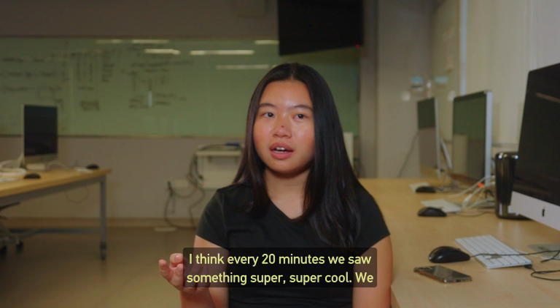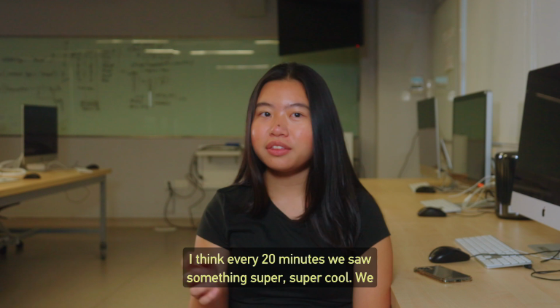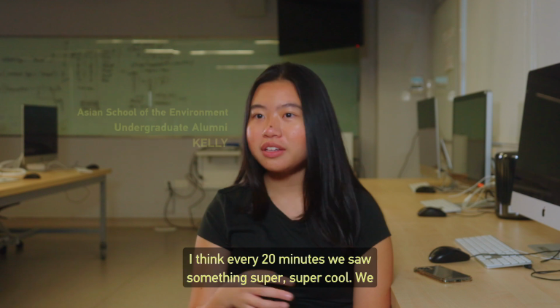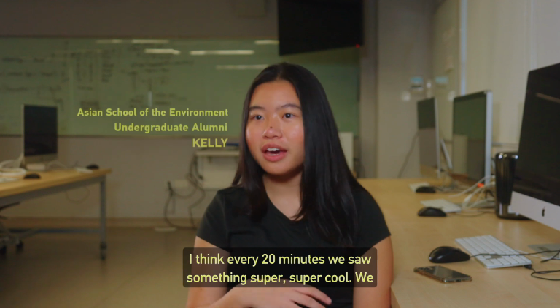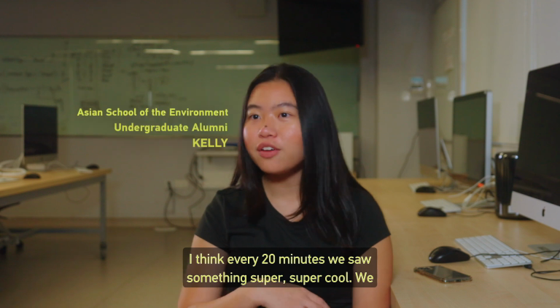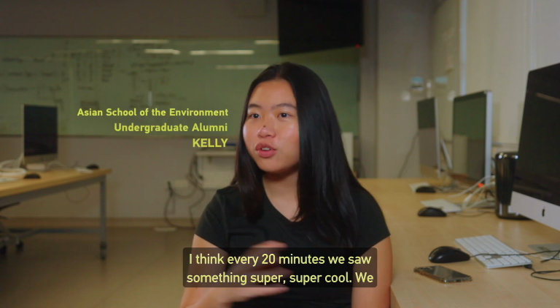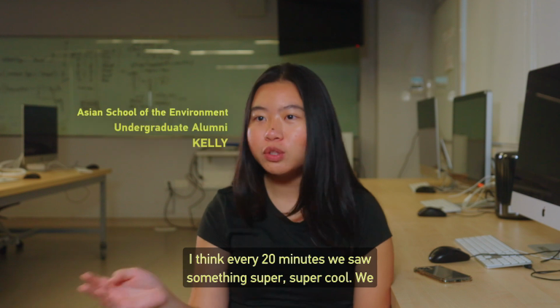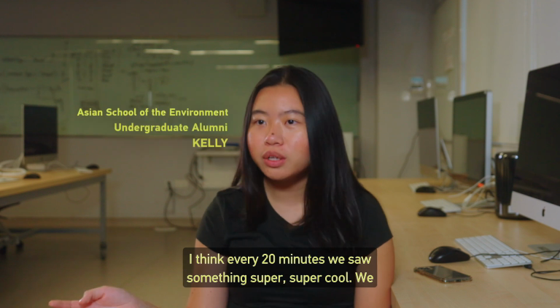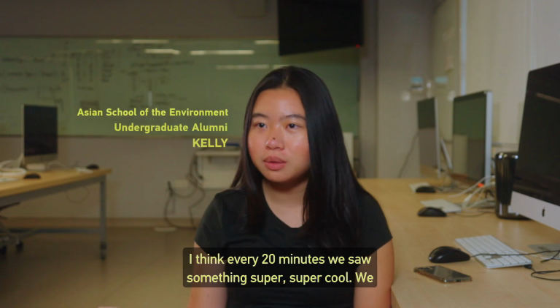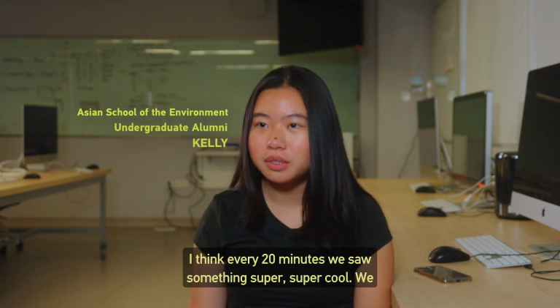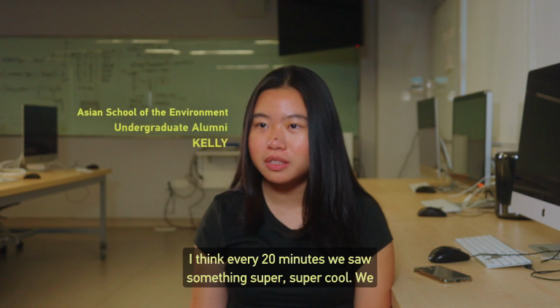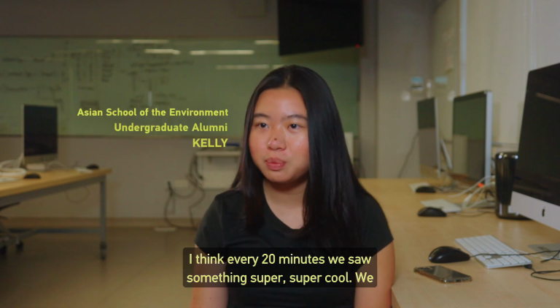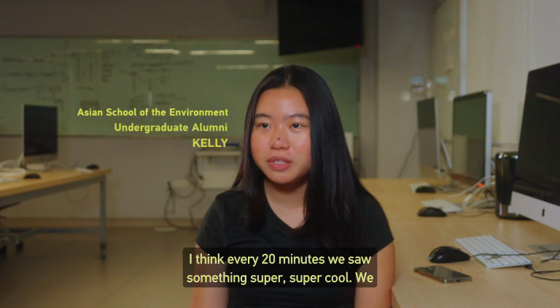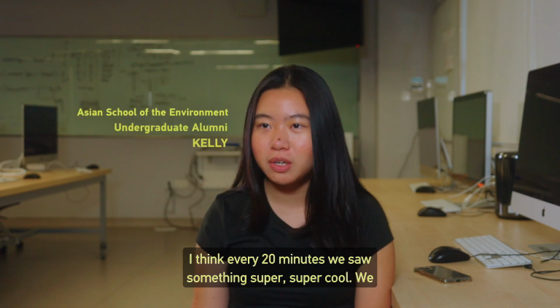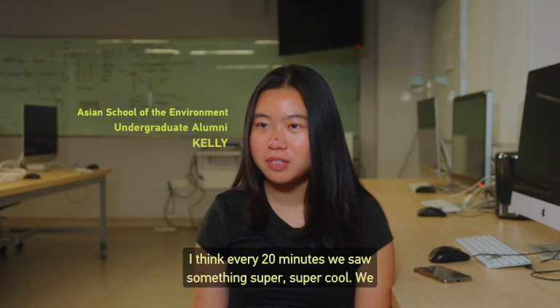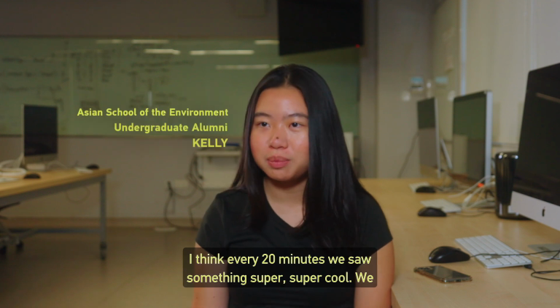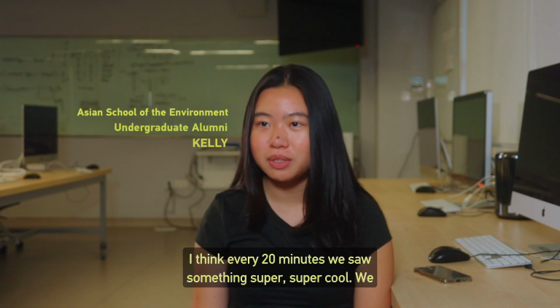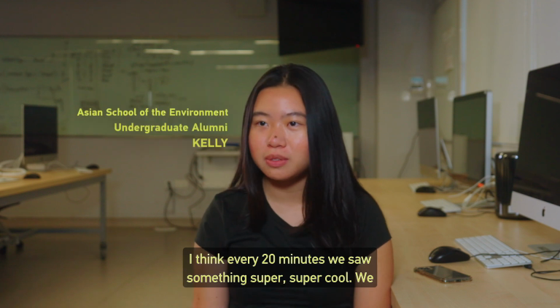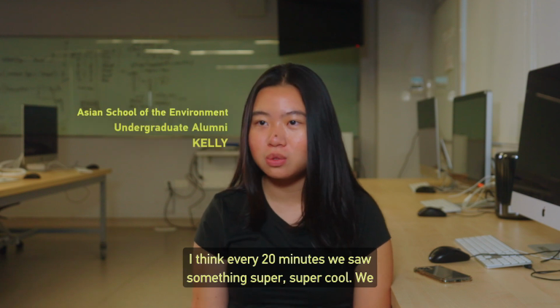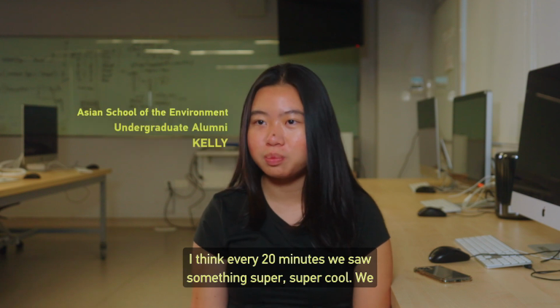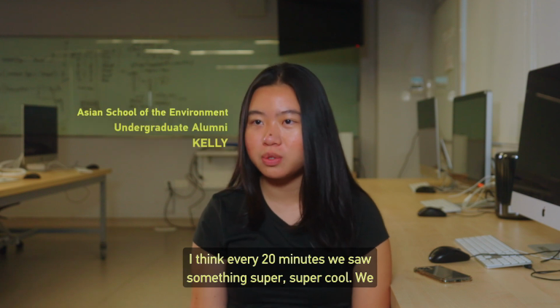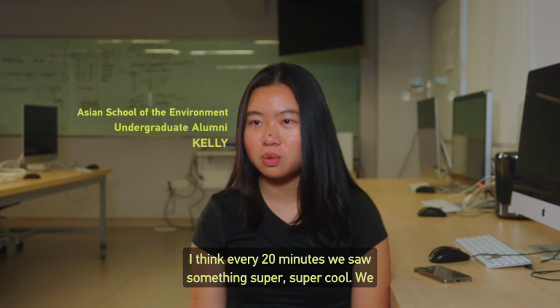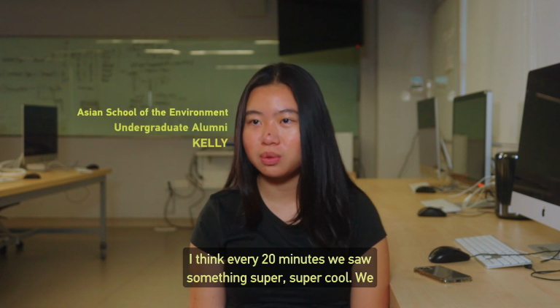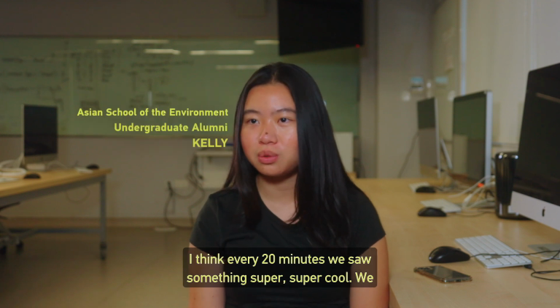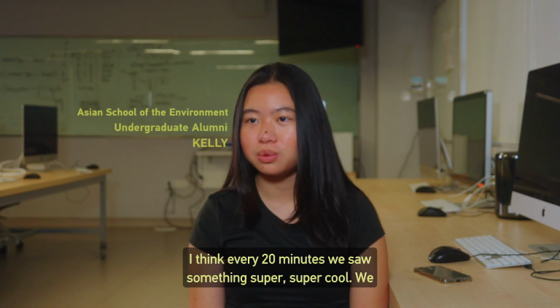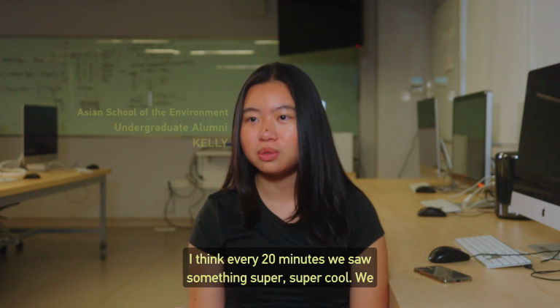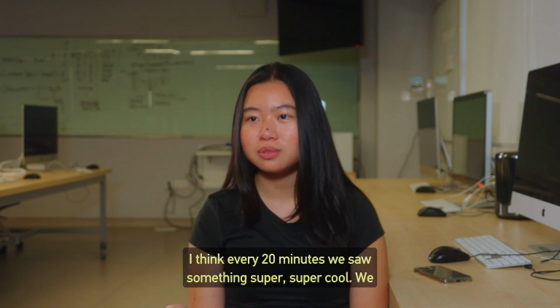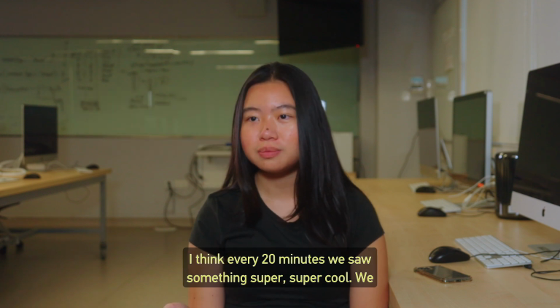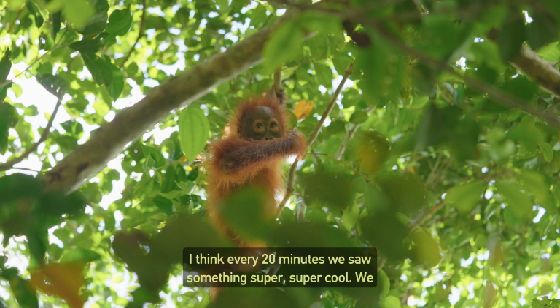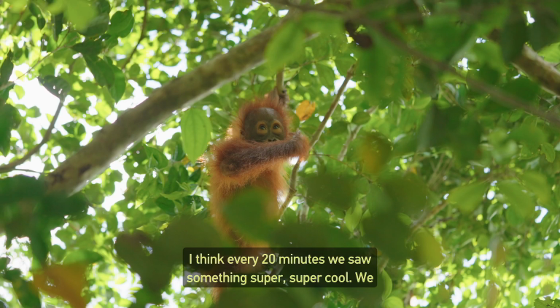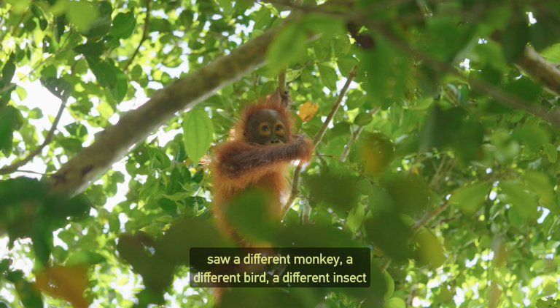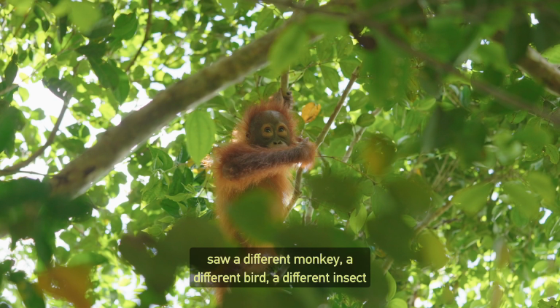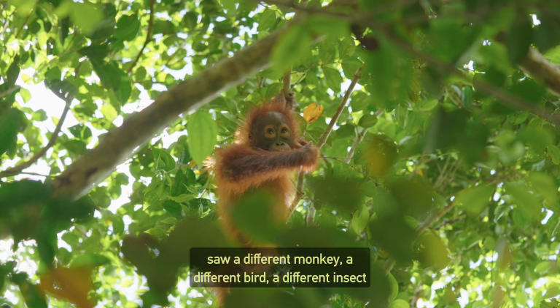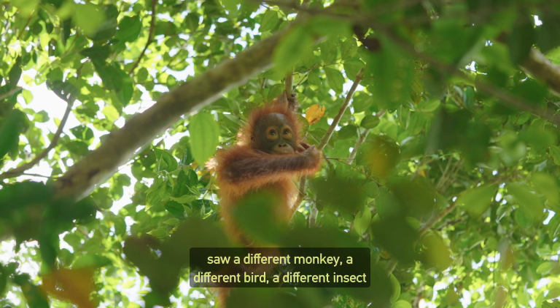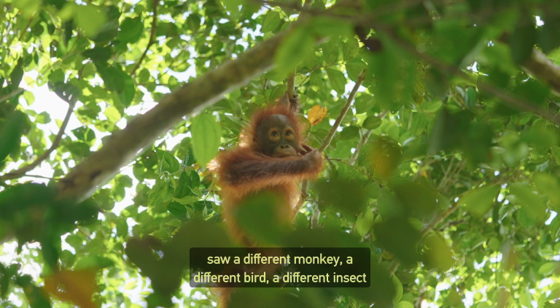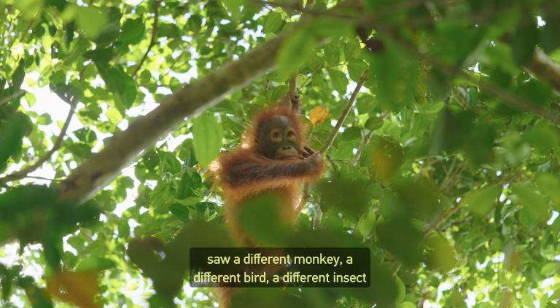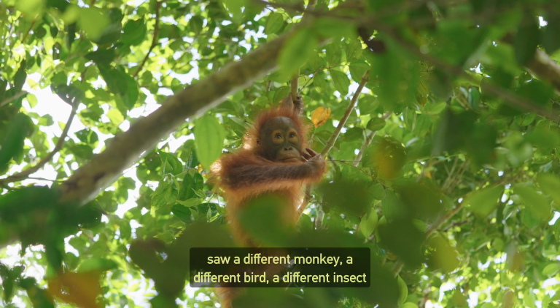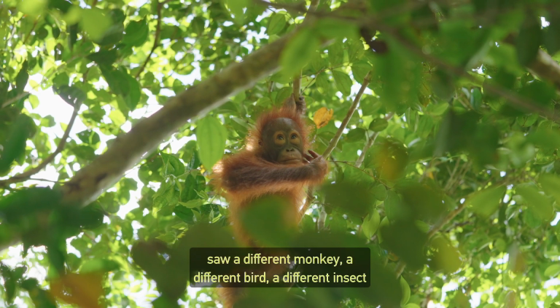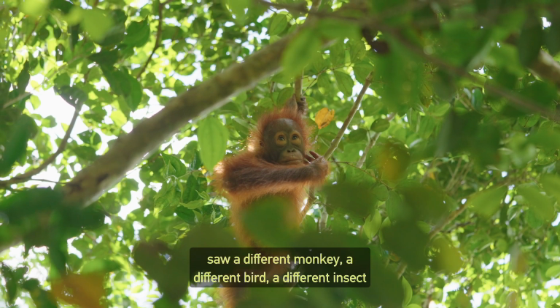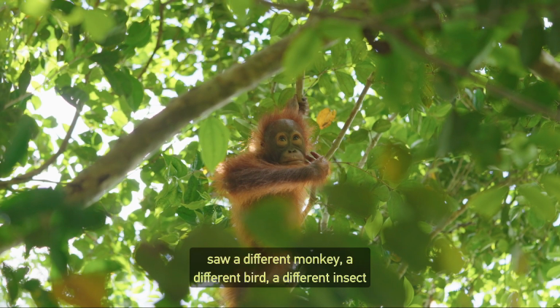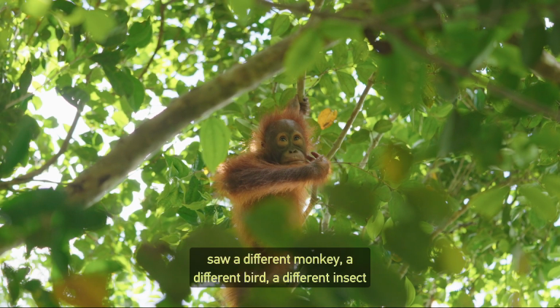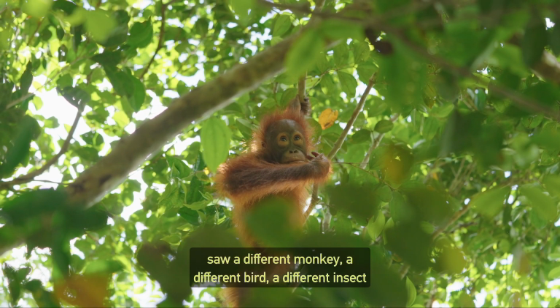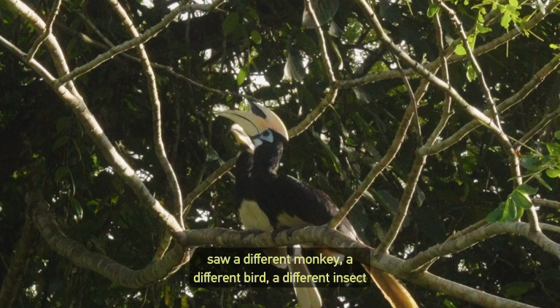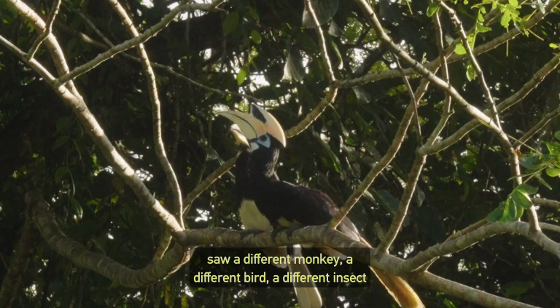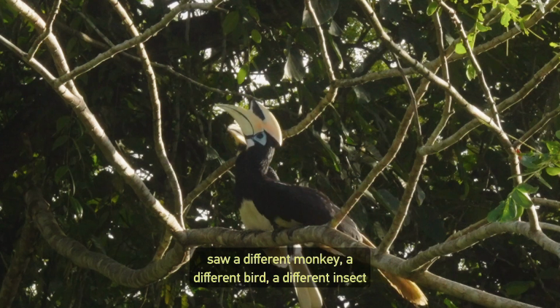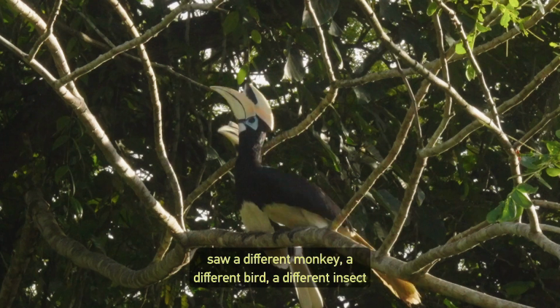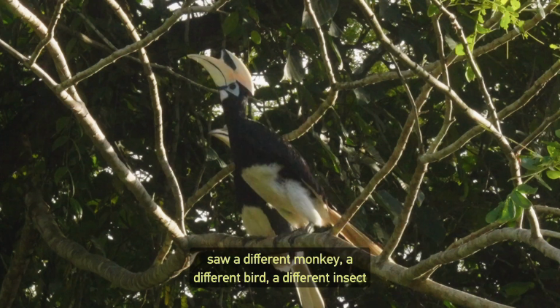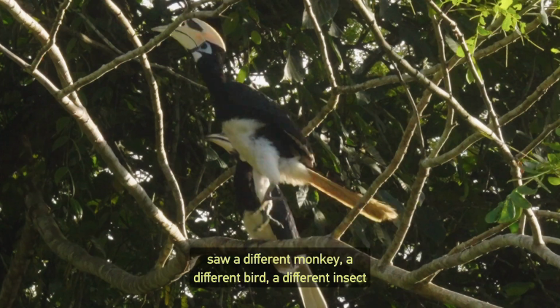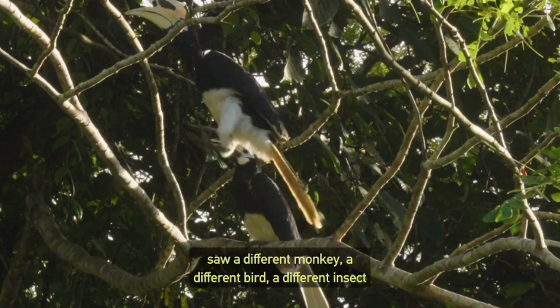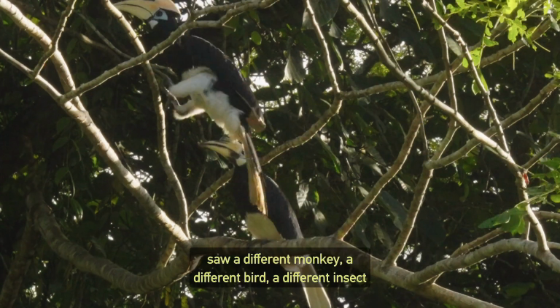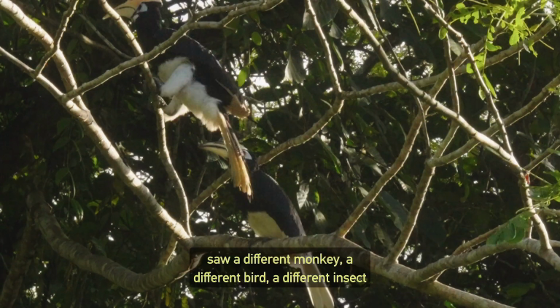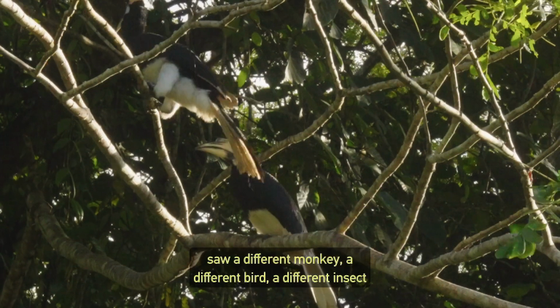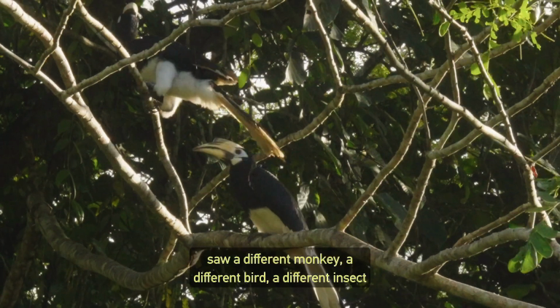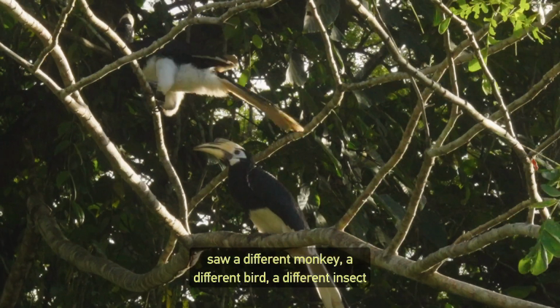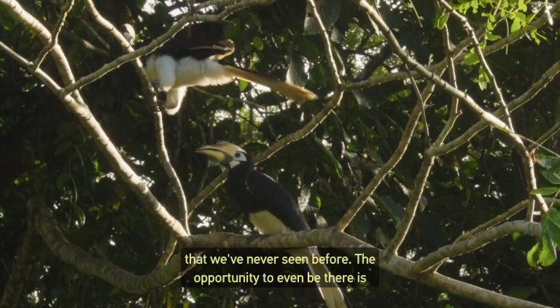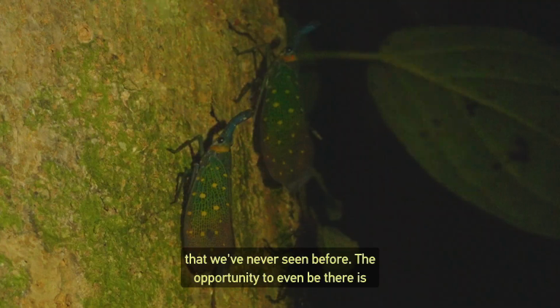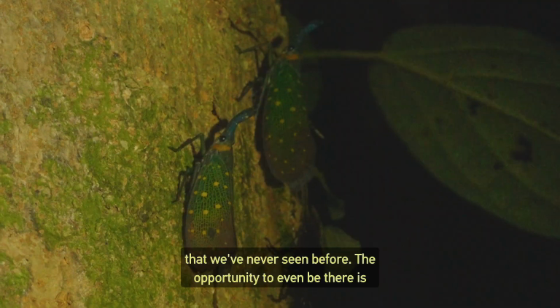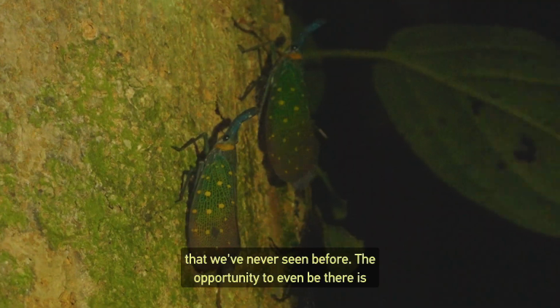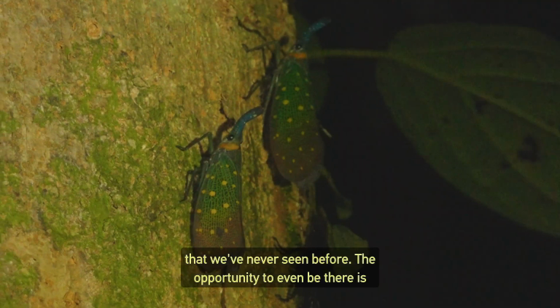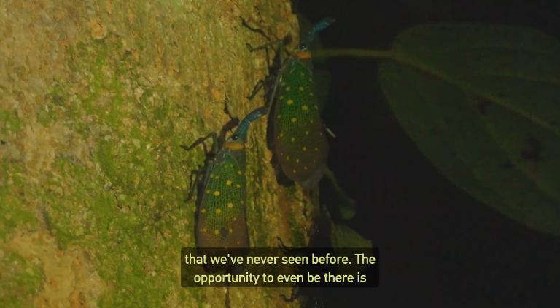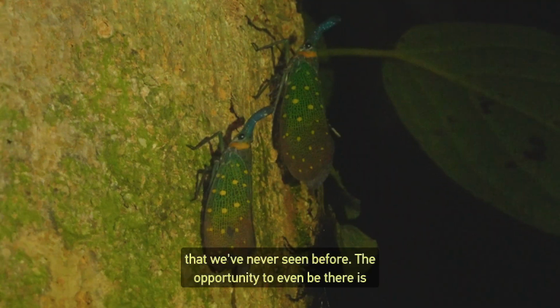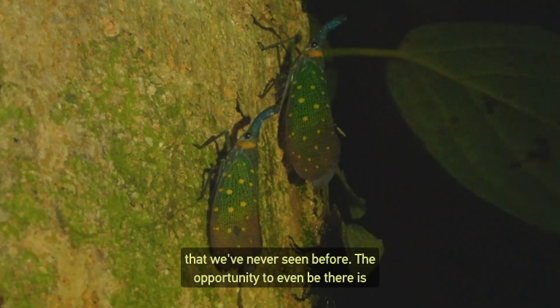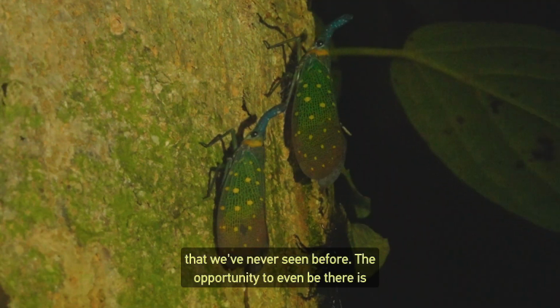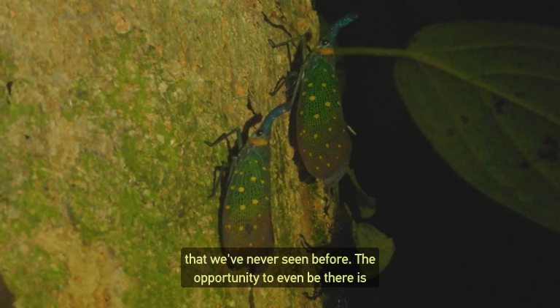Every 20 minutes we saw something super cool — a different monkey, a different bird, a different insect we'd never seen before.